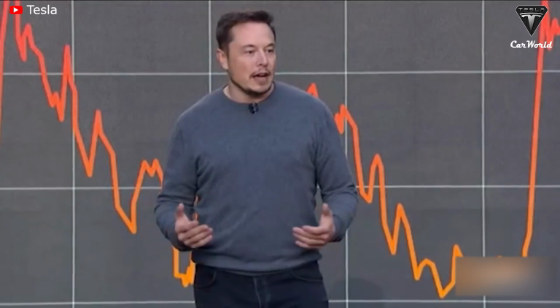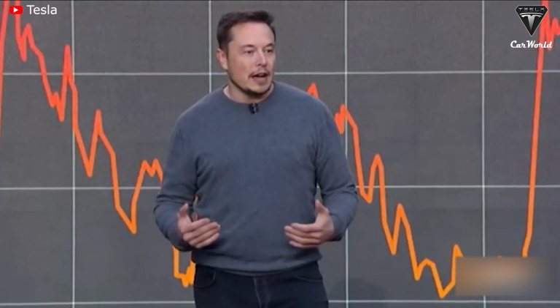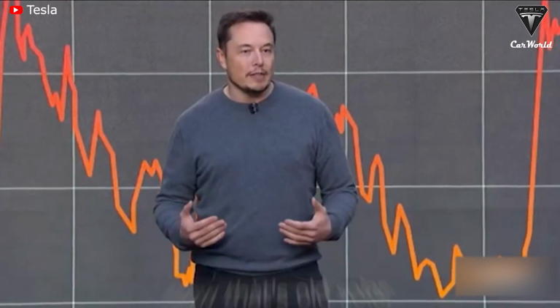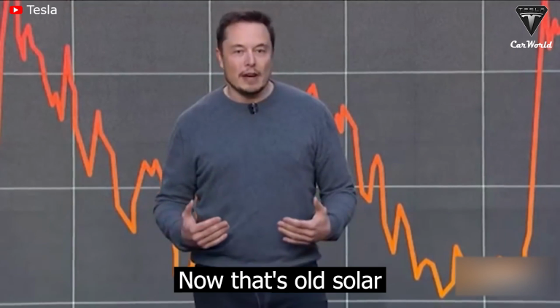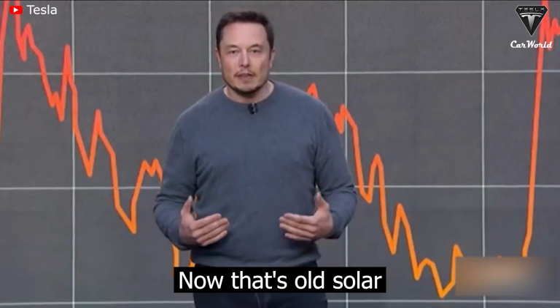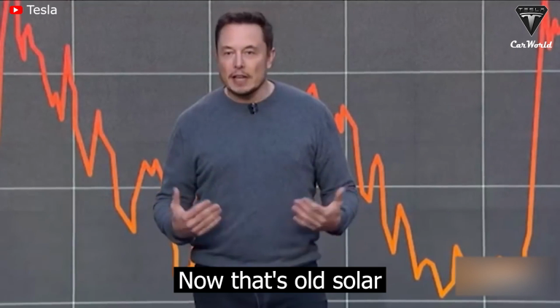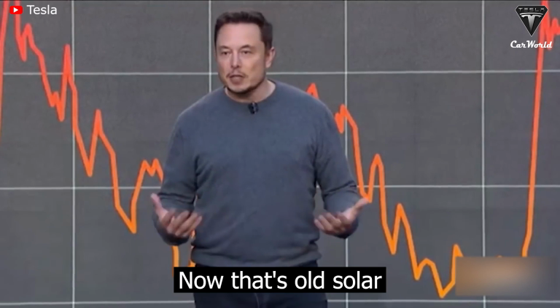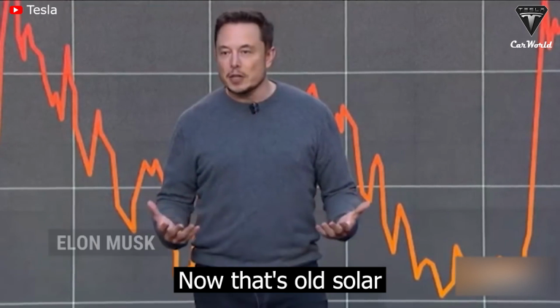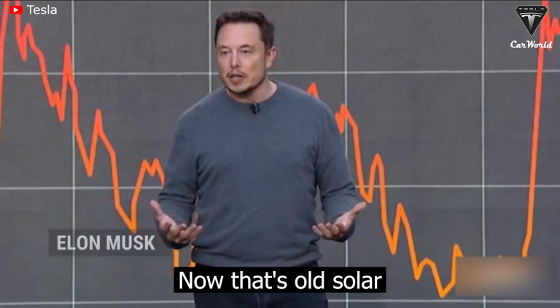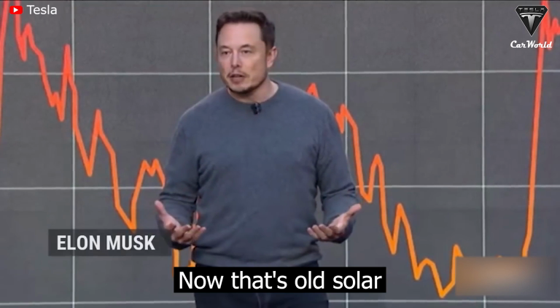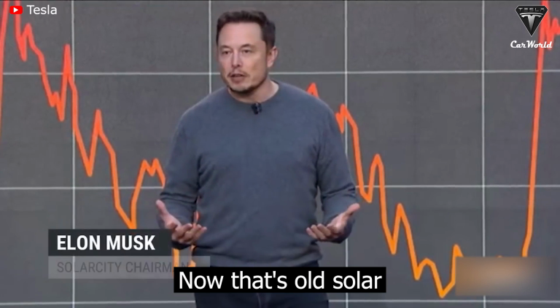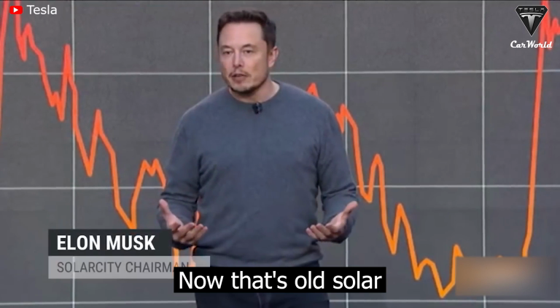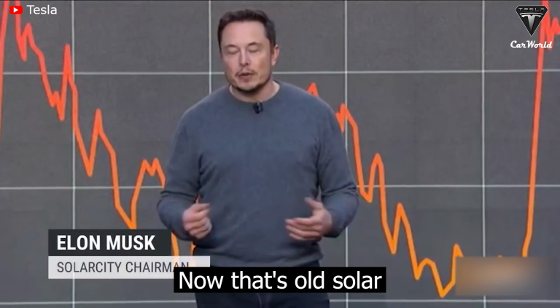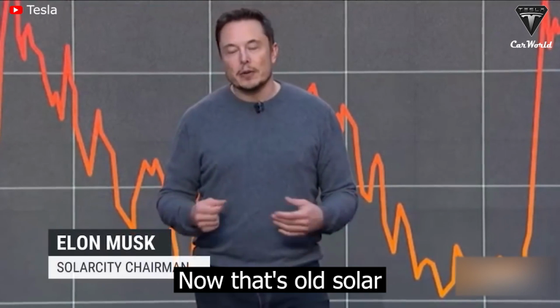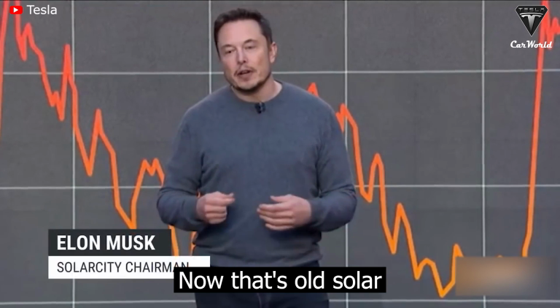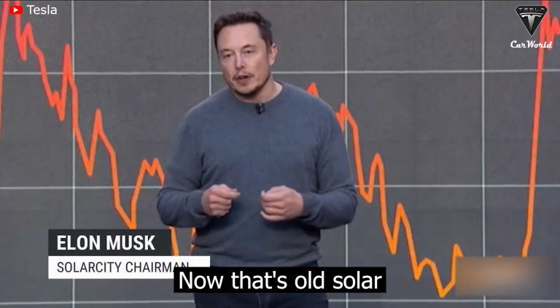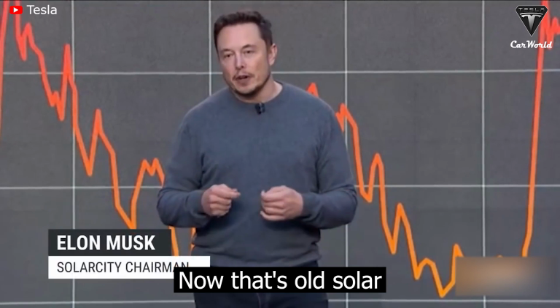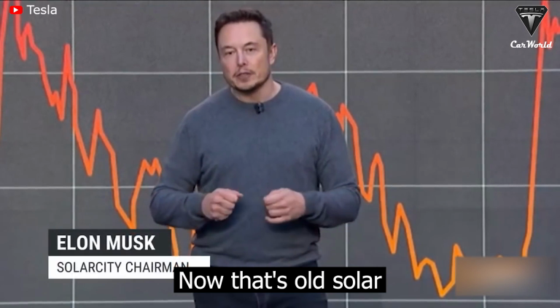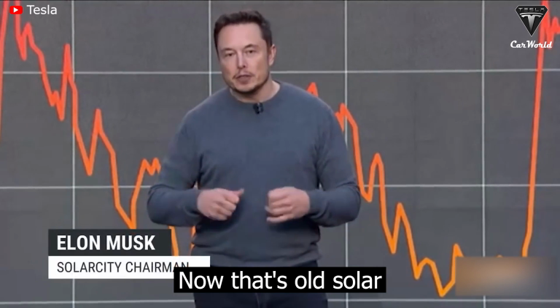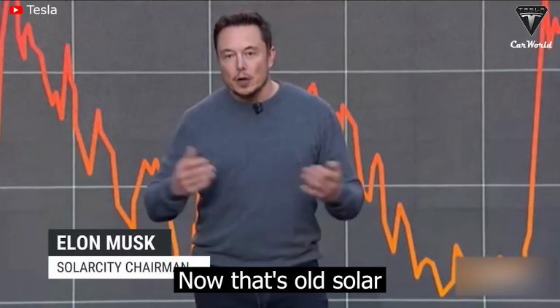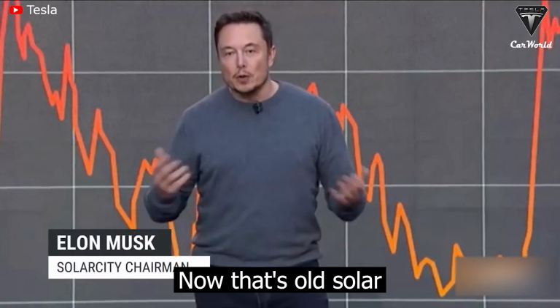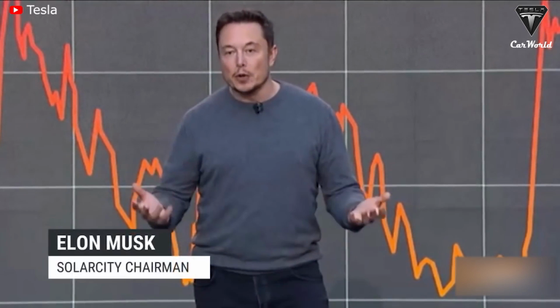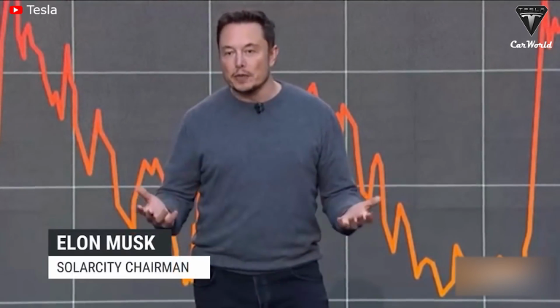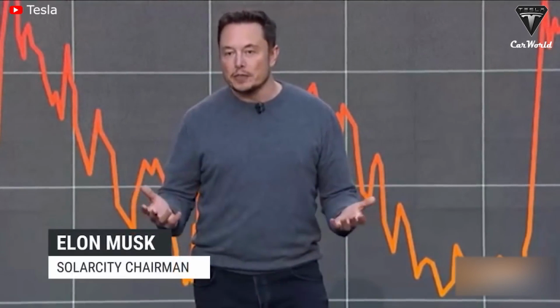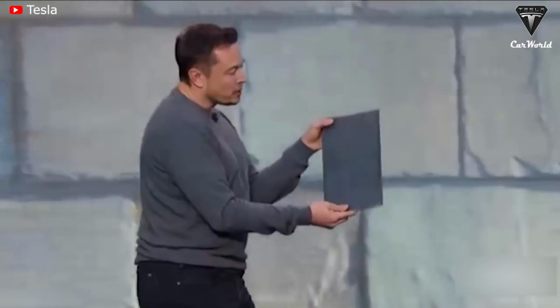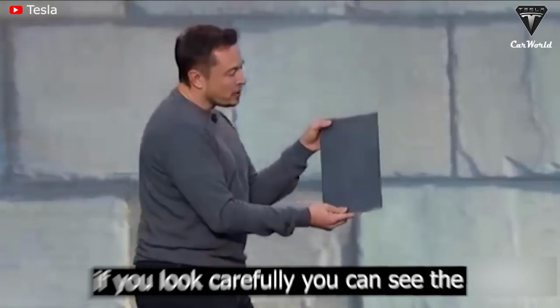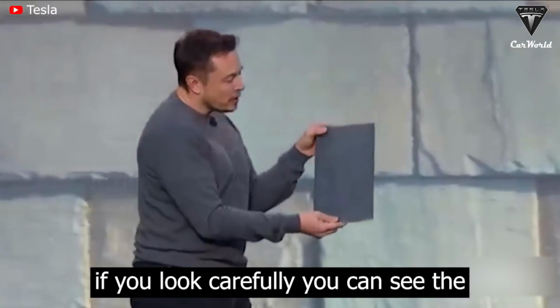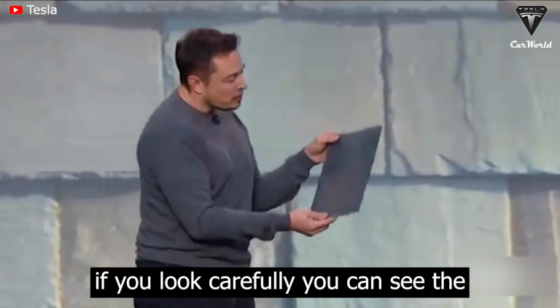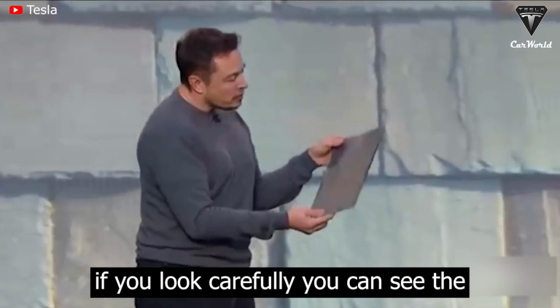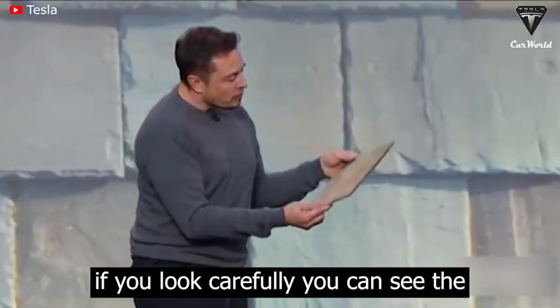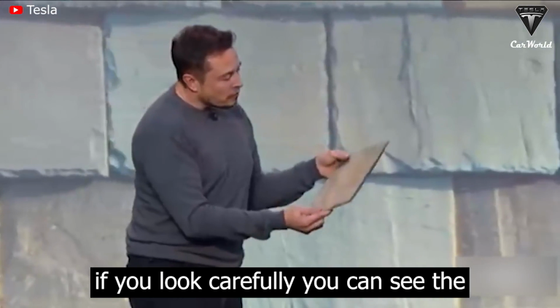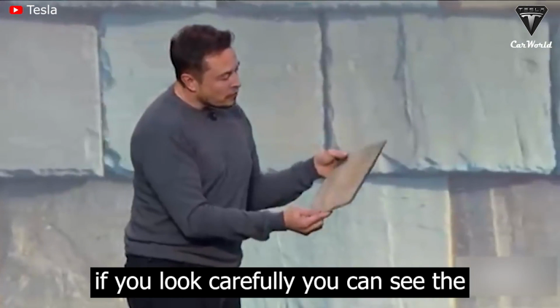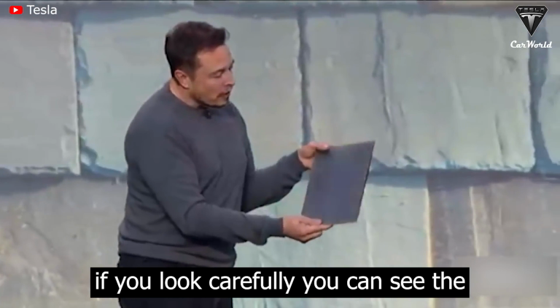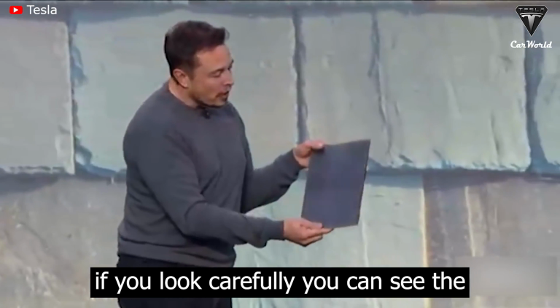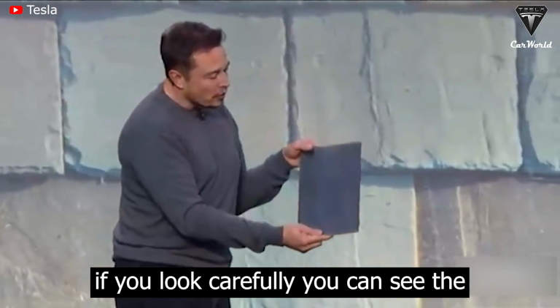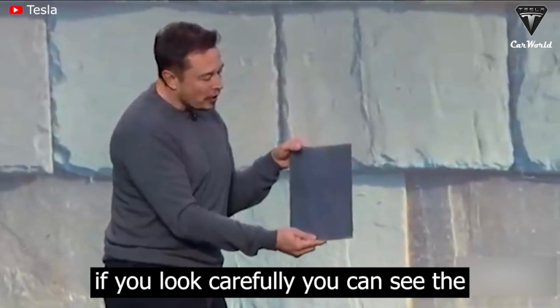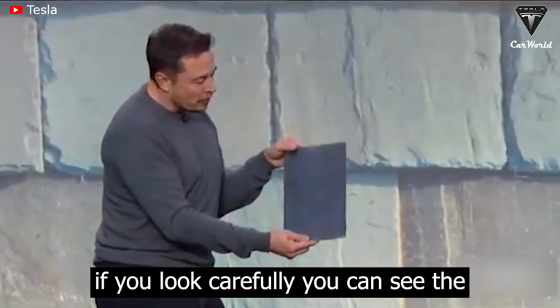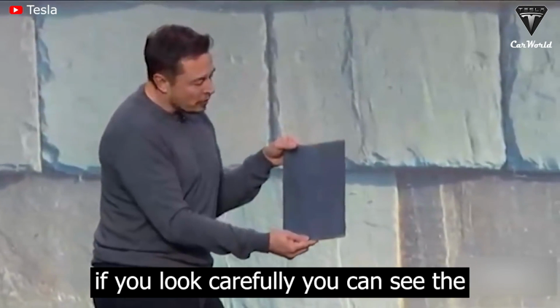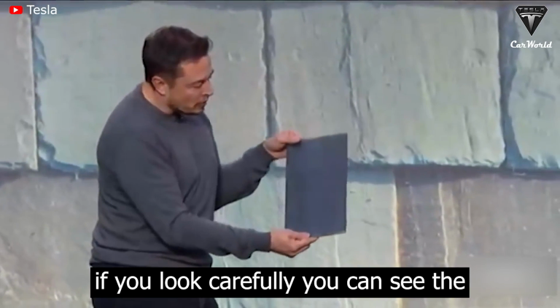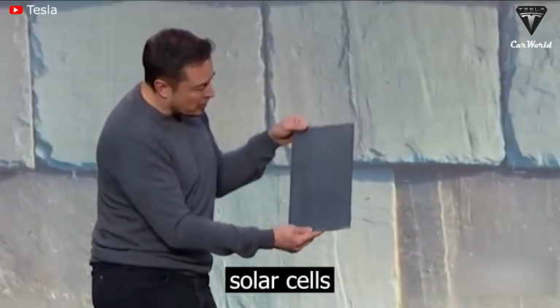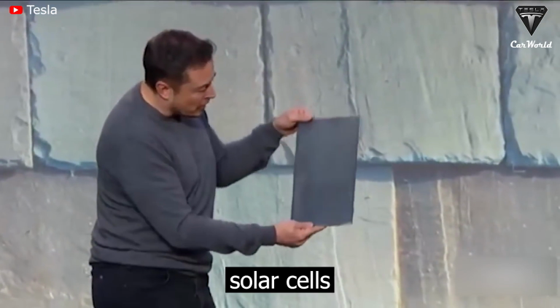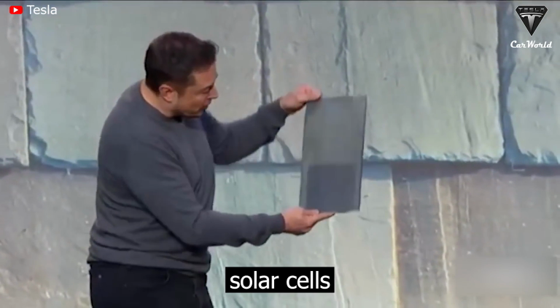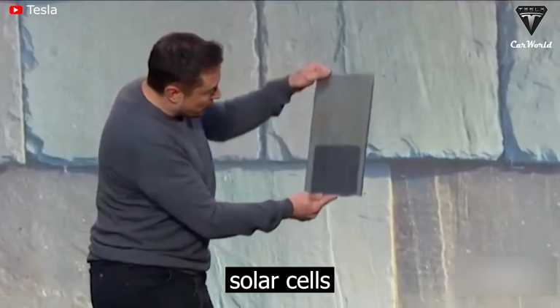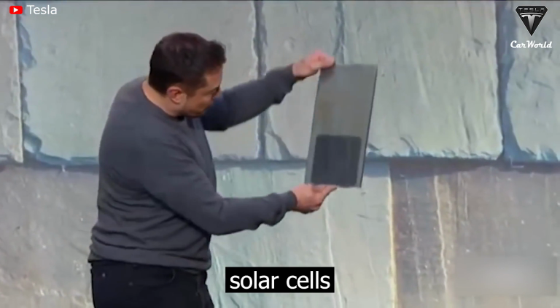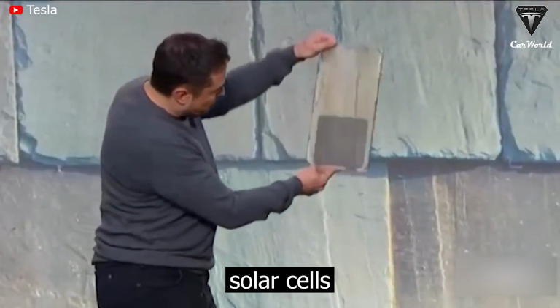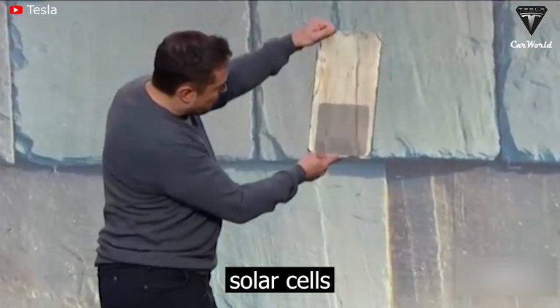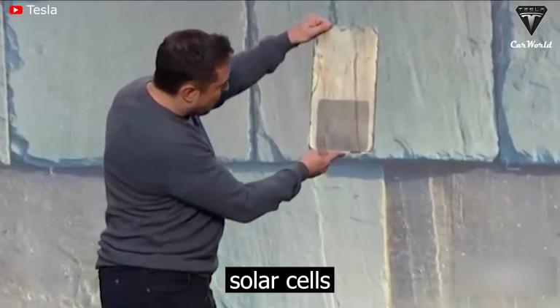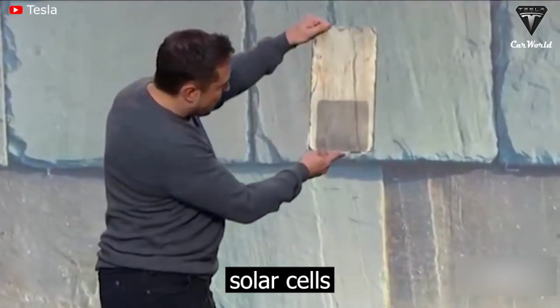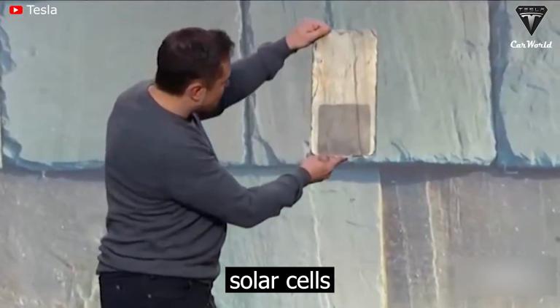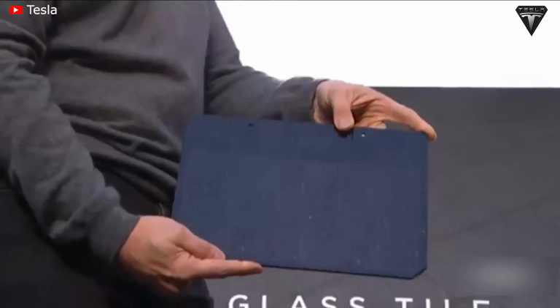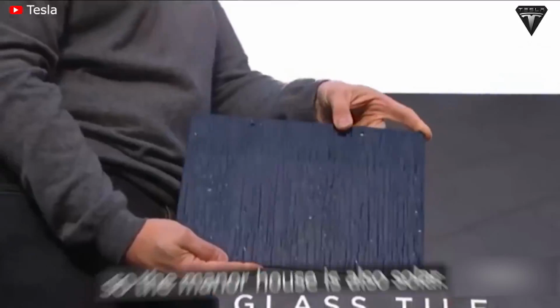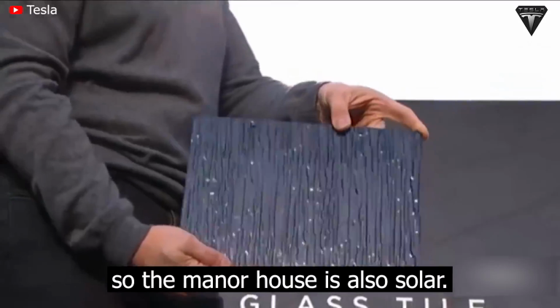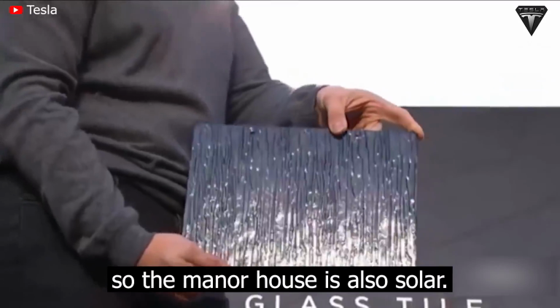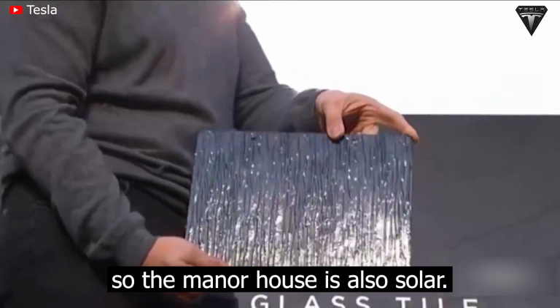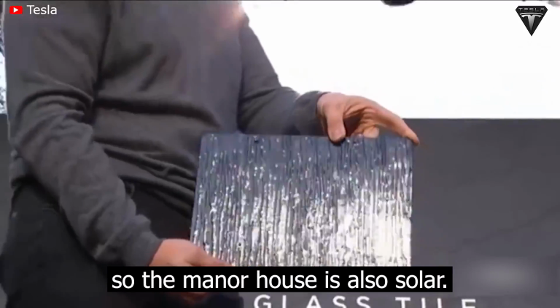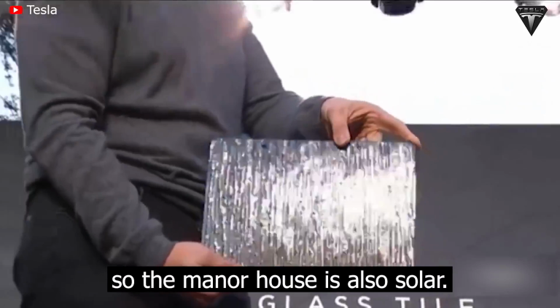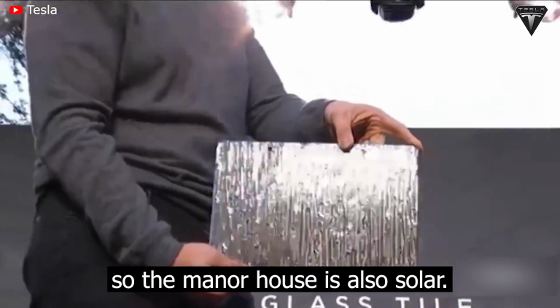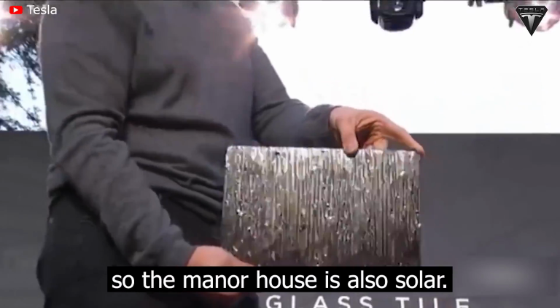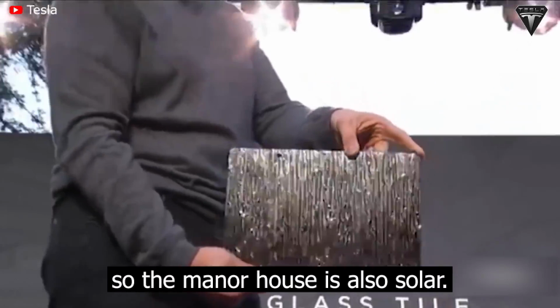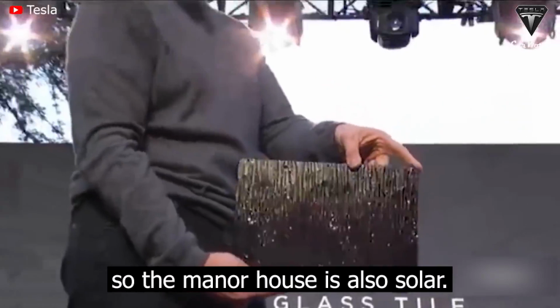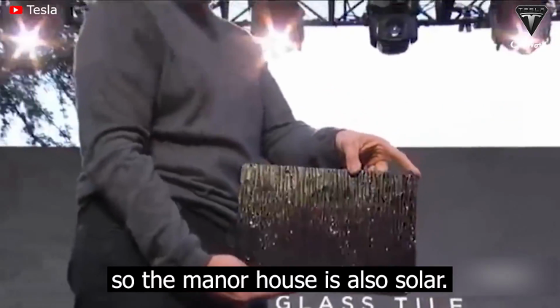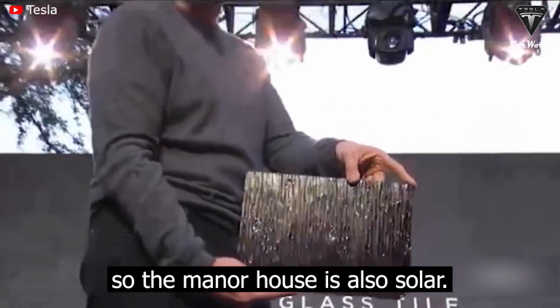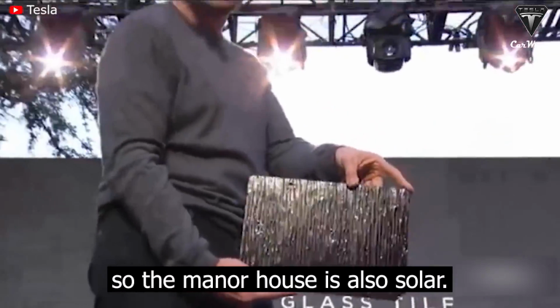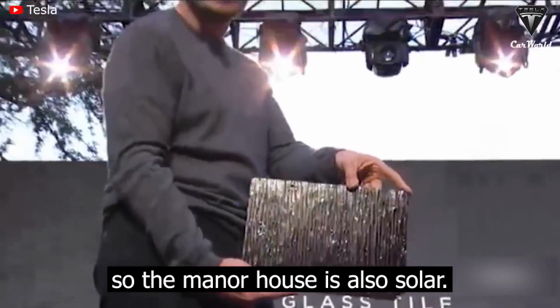That's all solar. If you look carefully, you can see the solar cells. So that house is also solar.